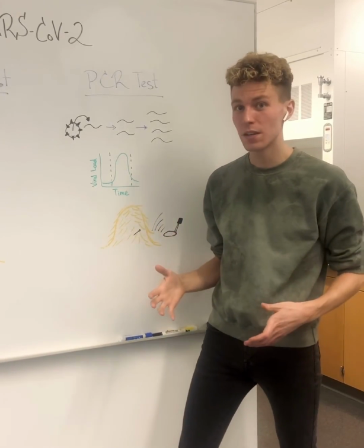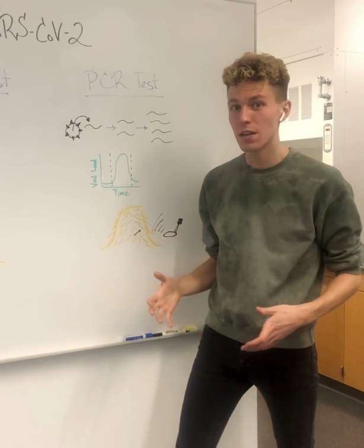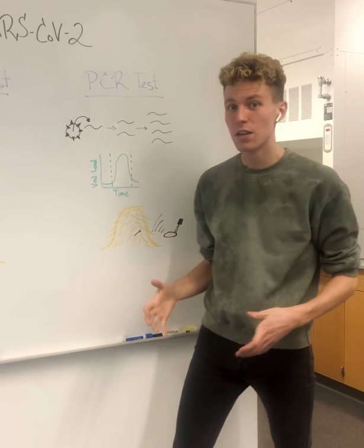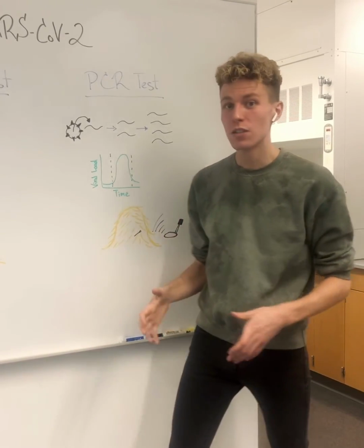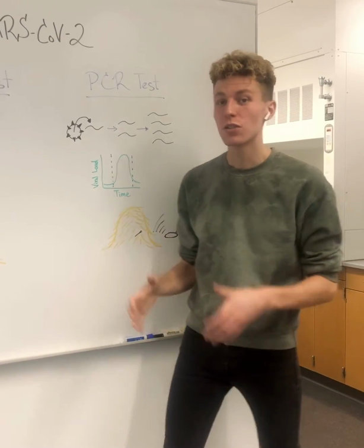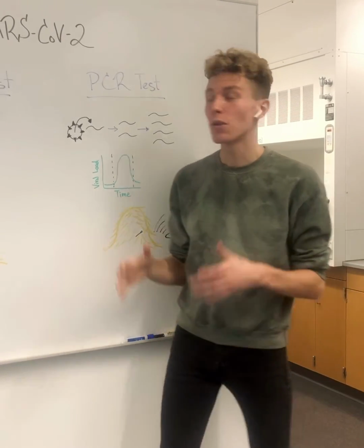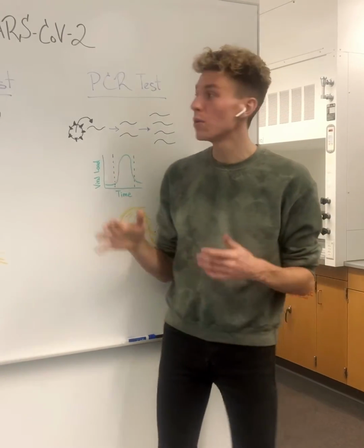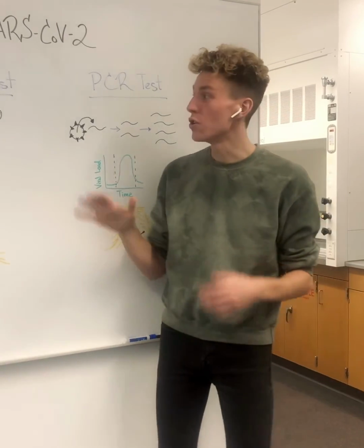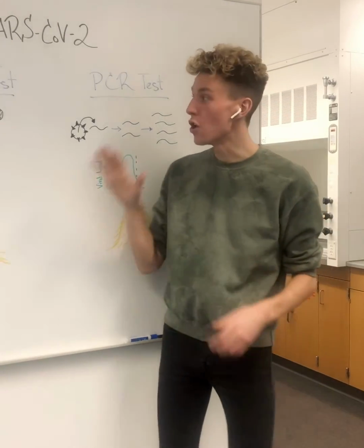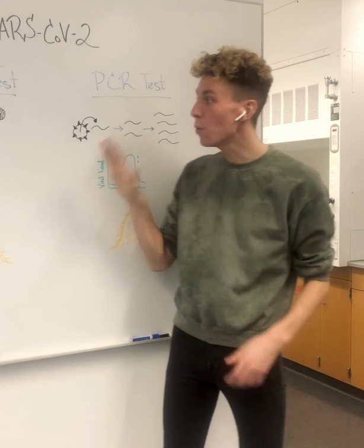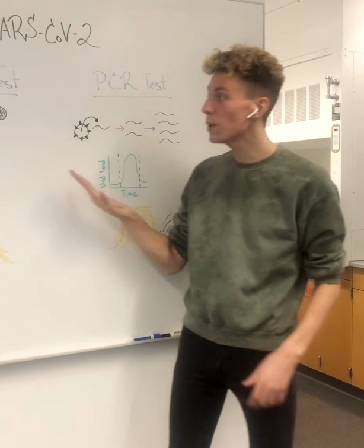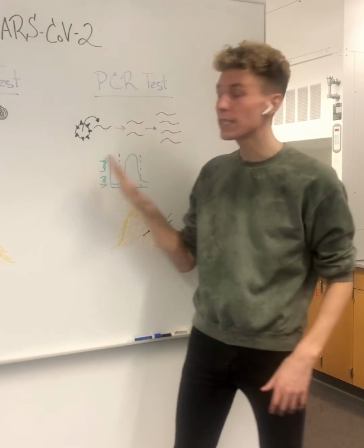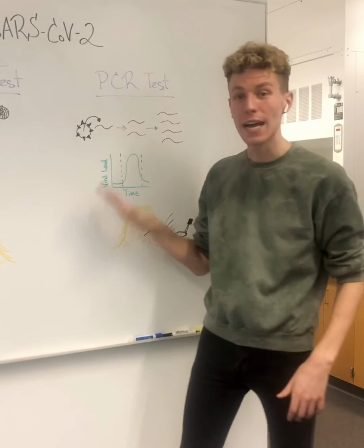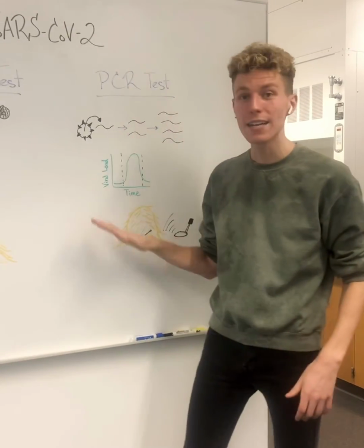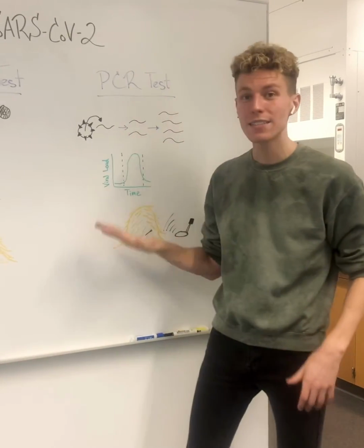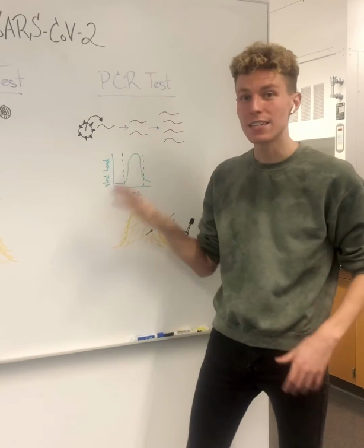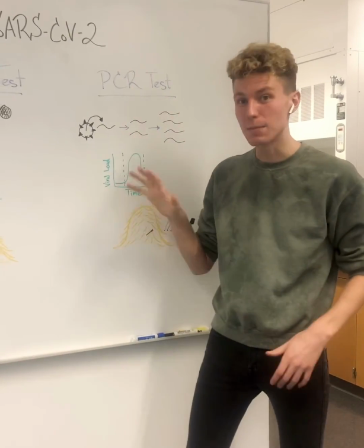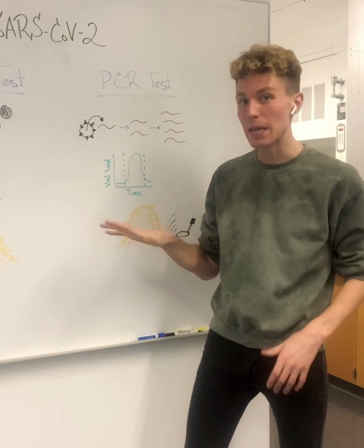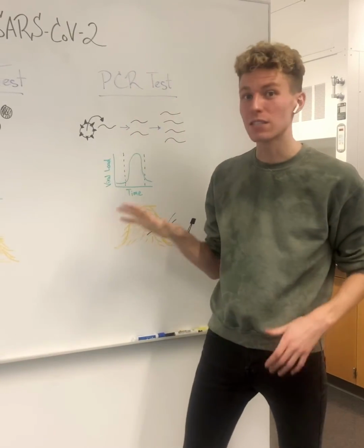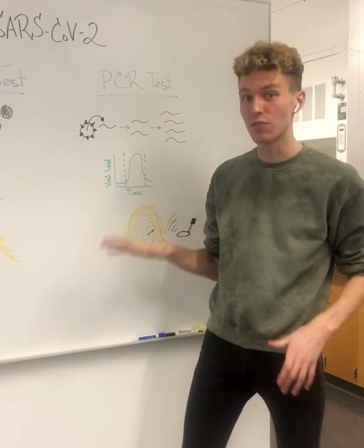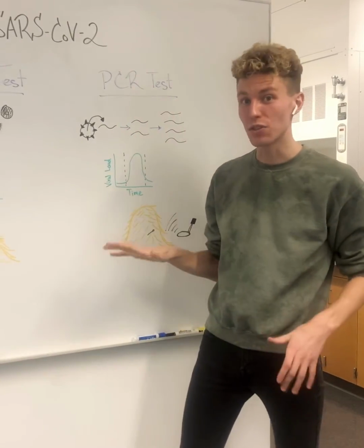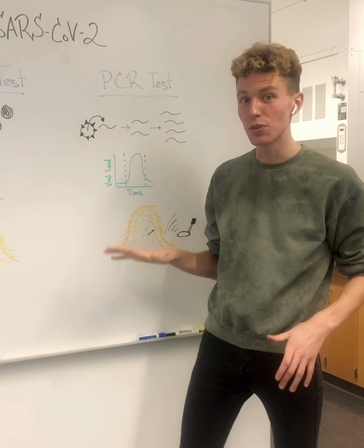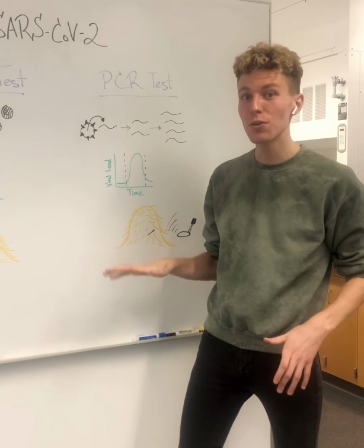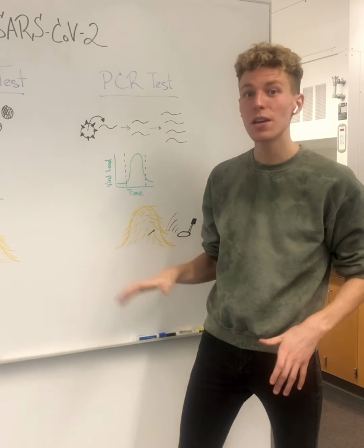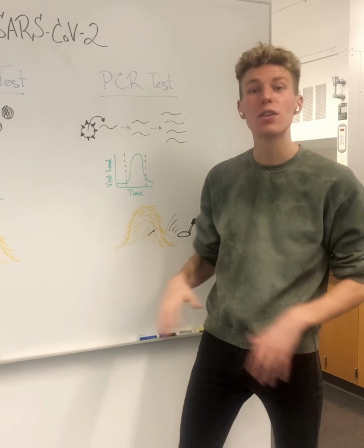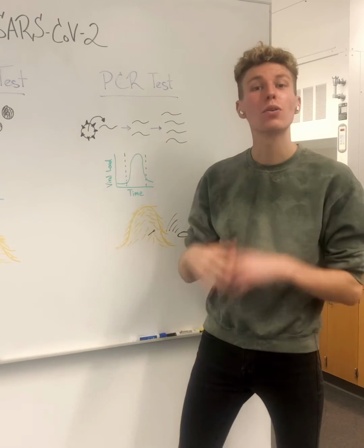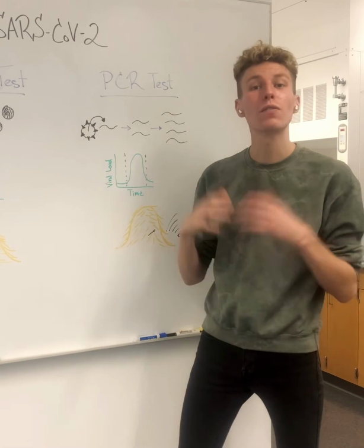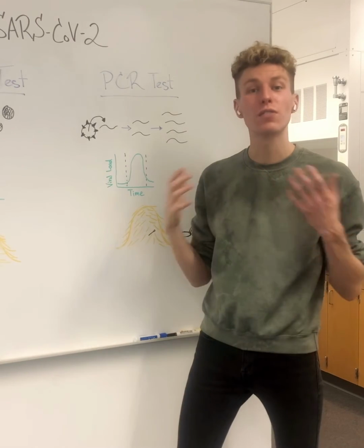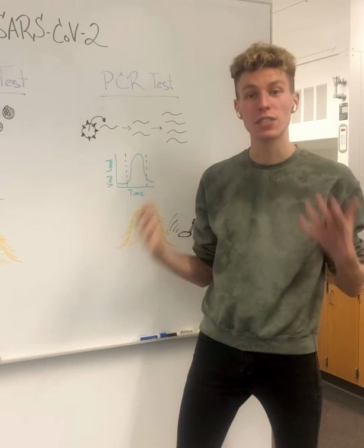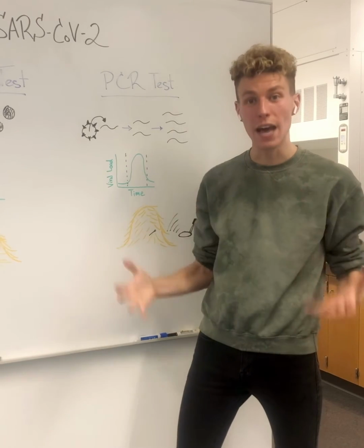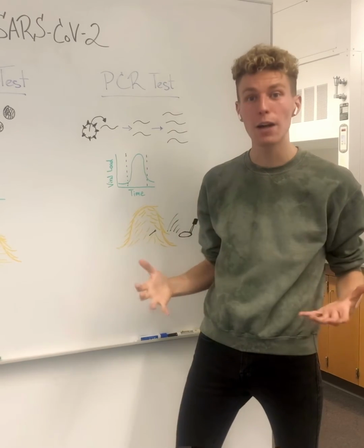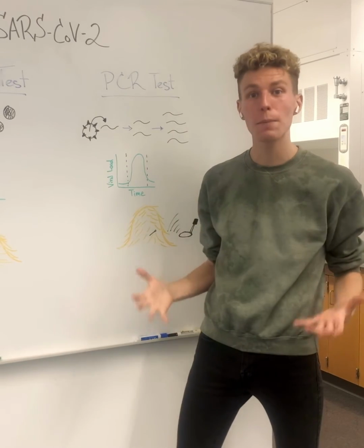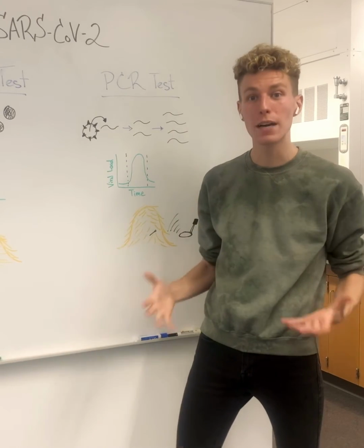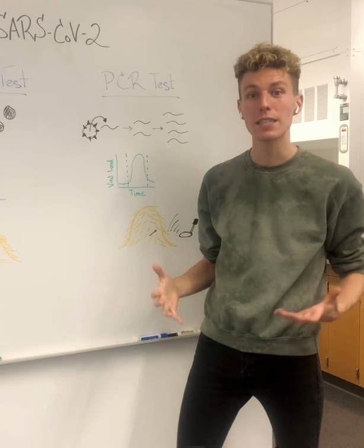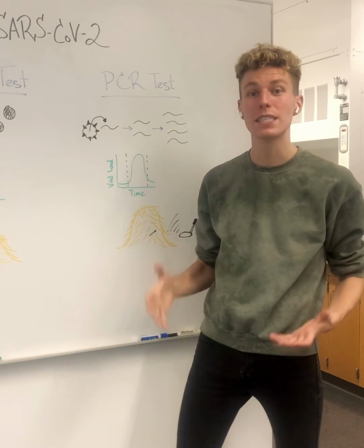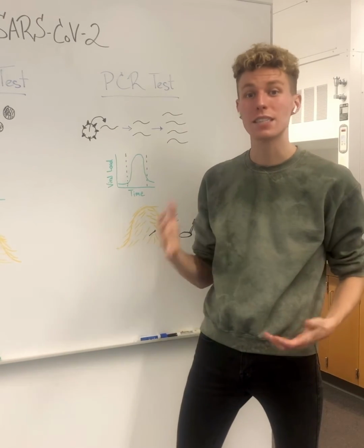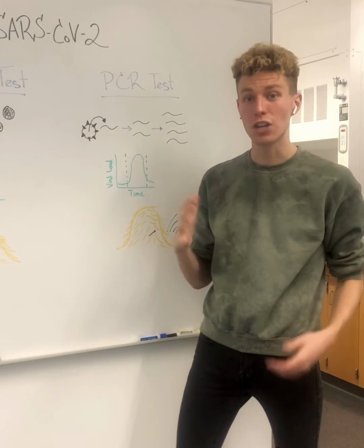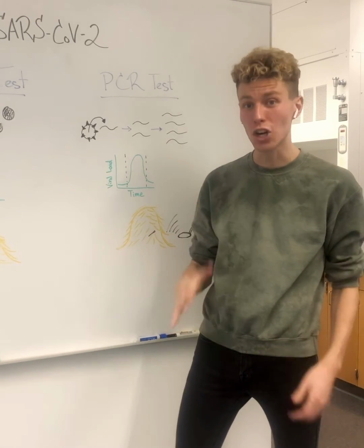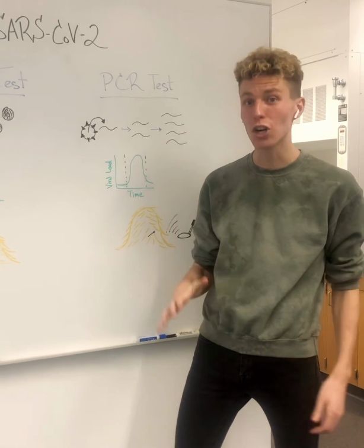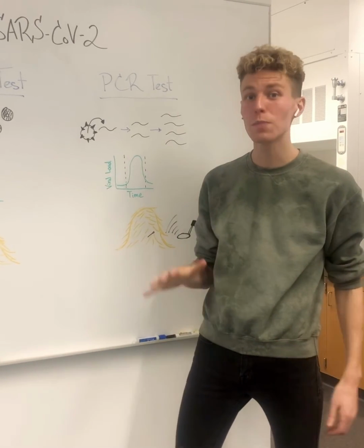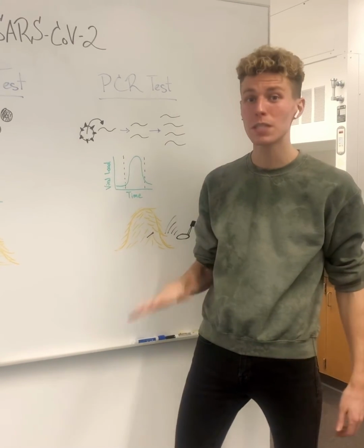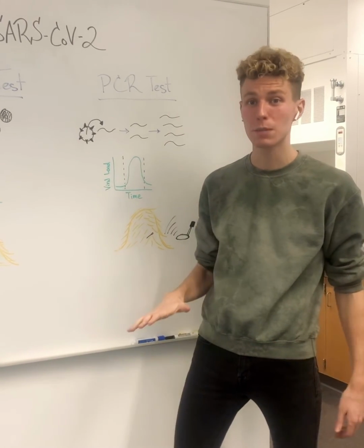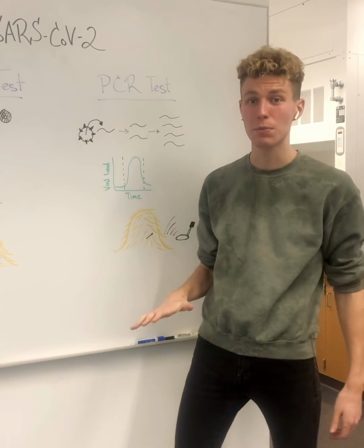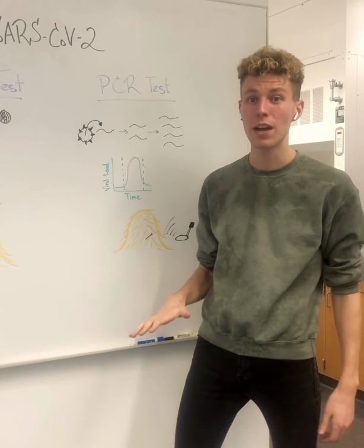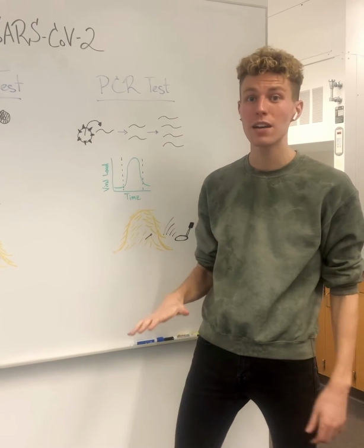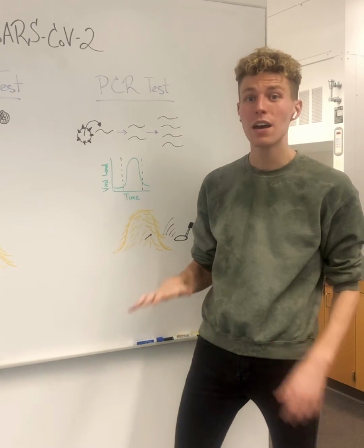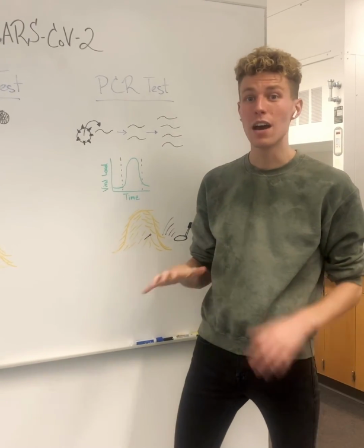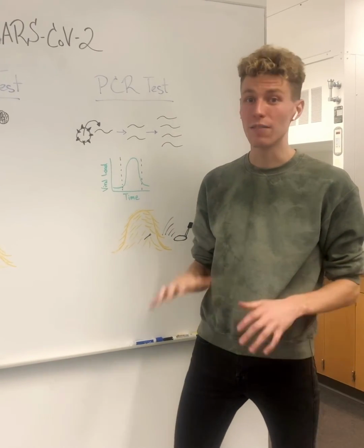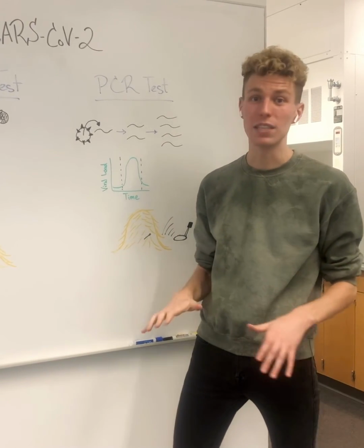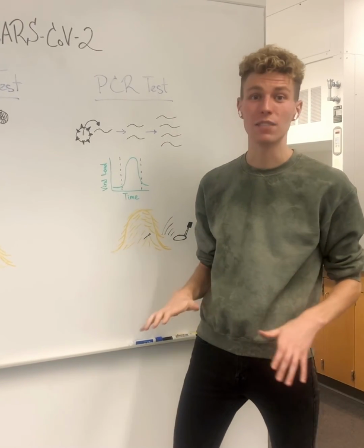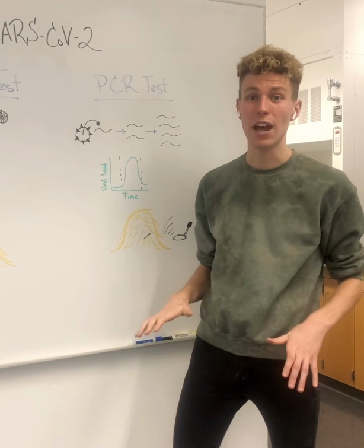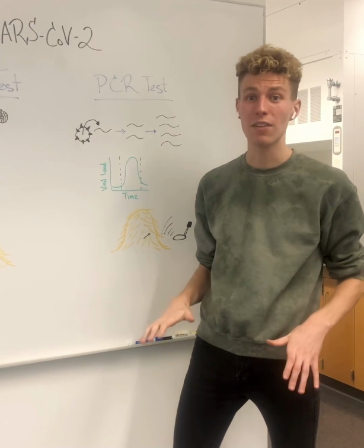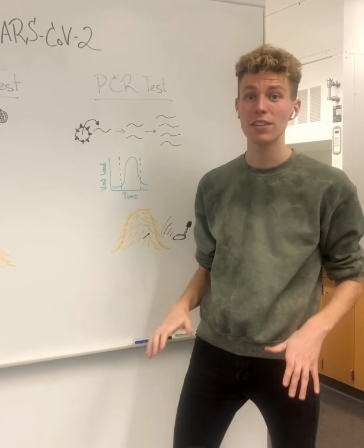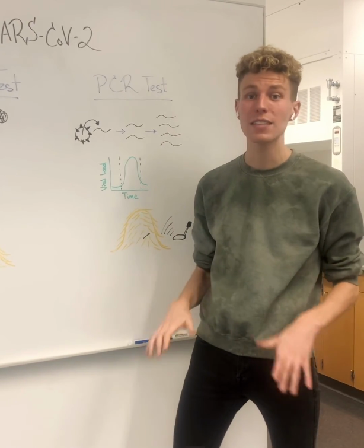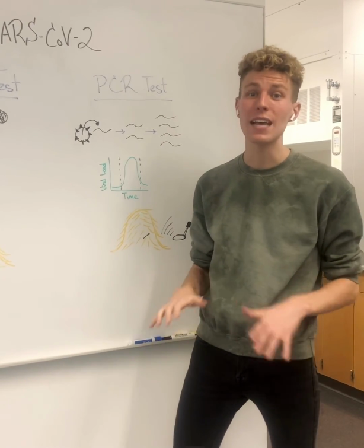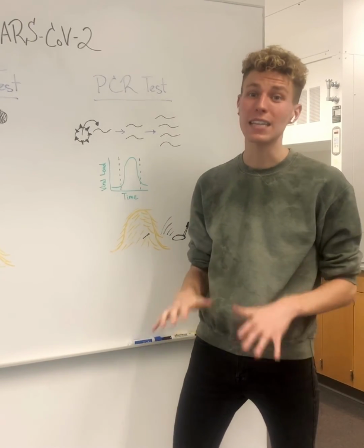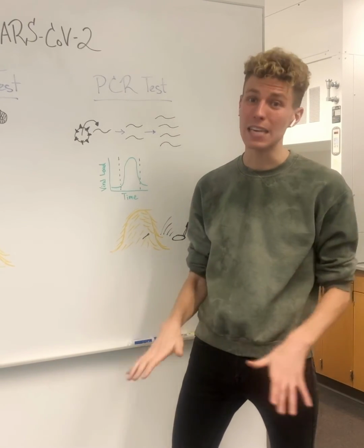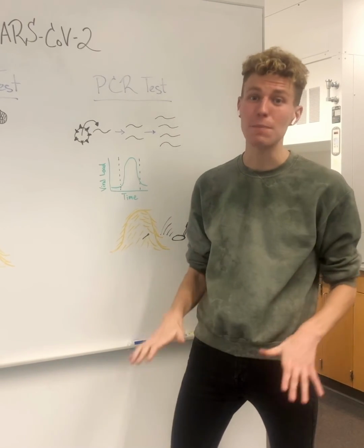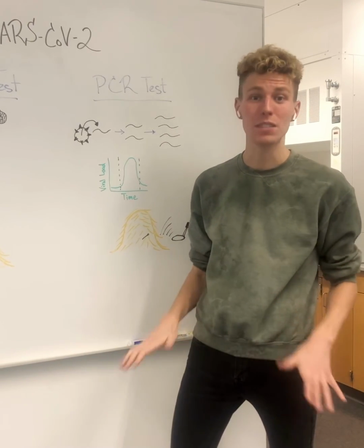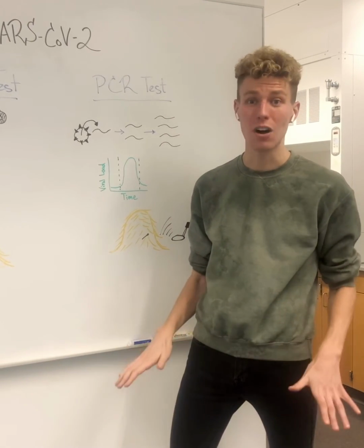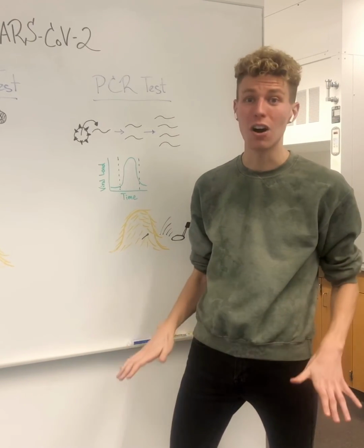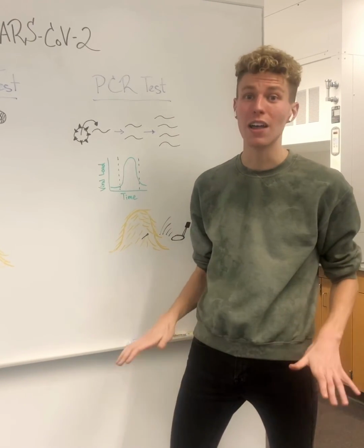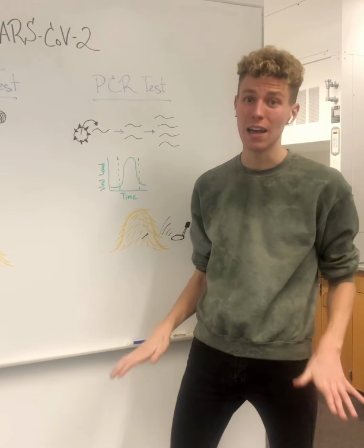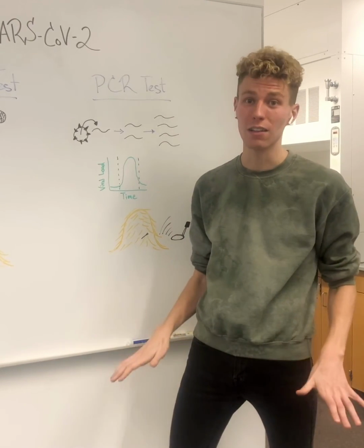So know what test is best for you in order to help us curb the spread of this virus and keep us all healthy.